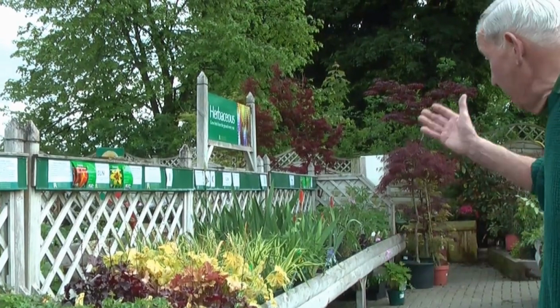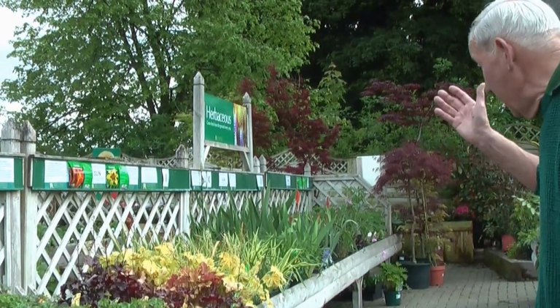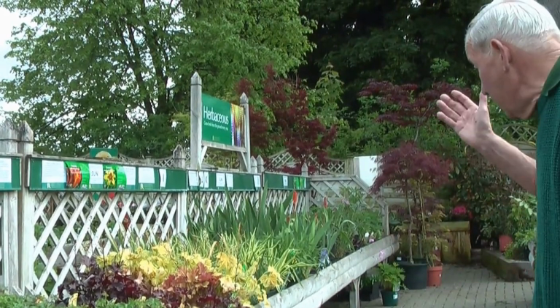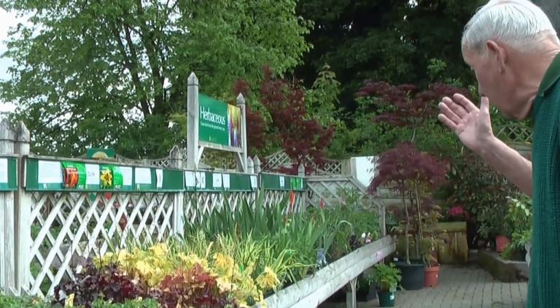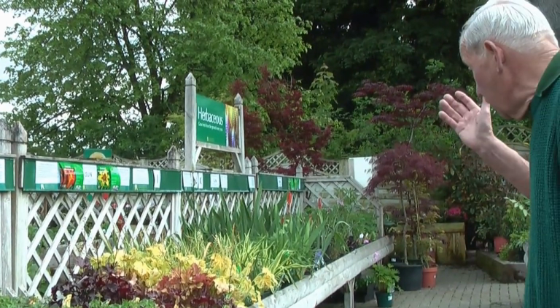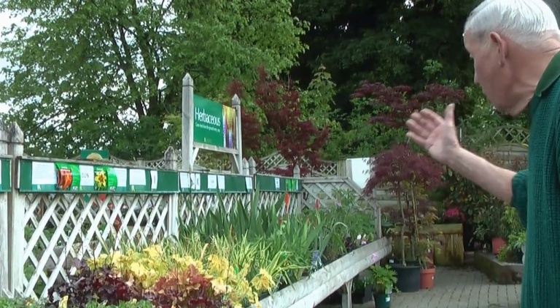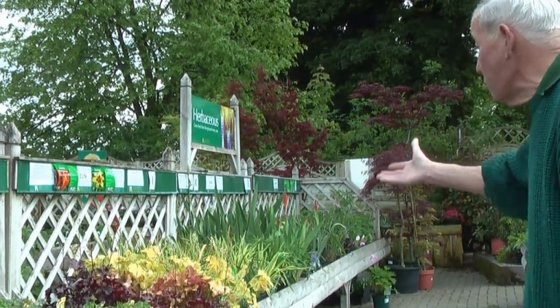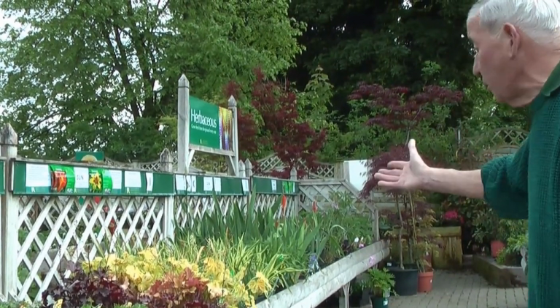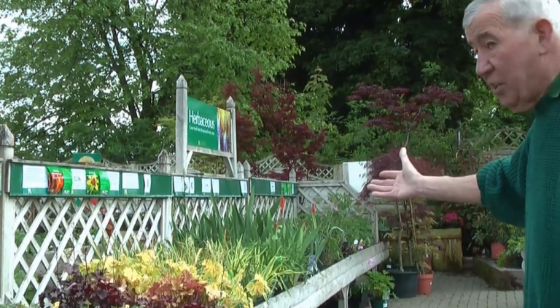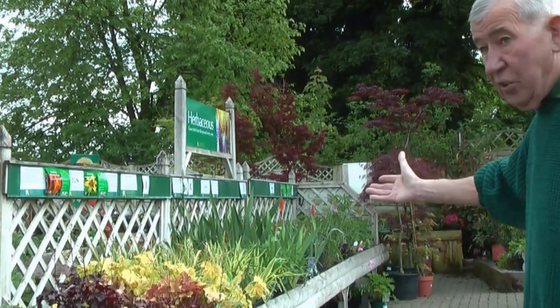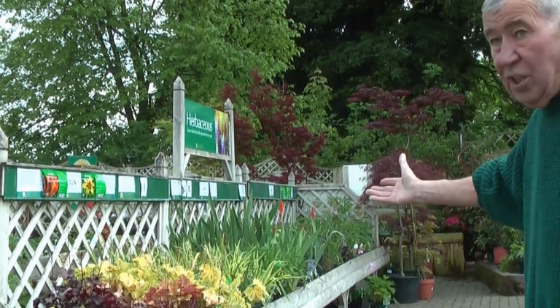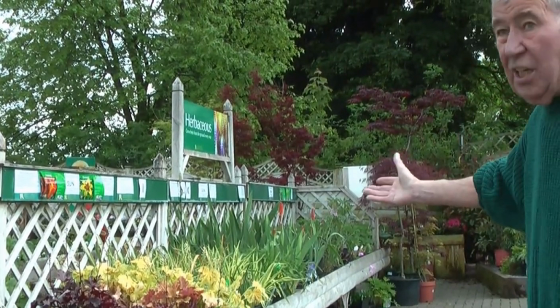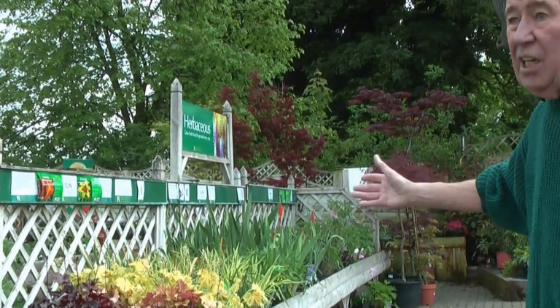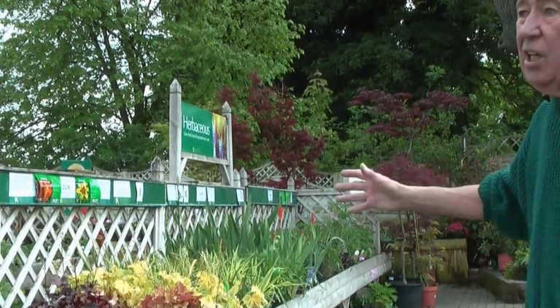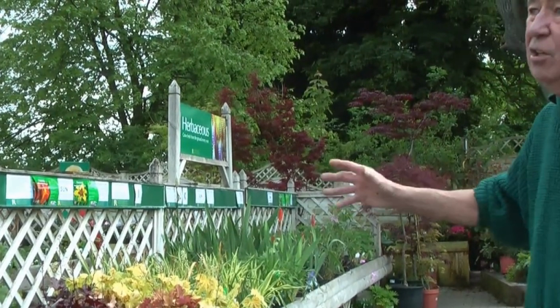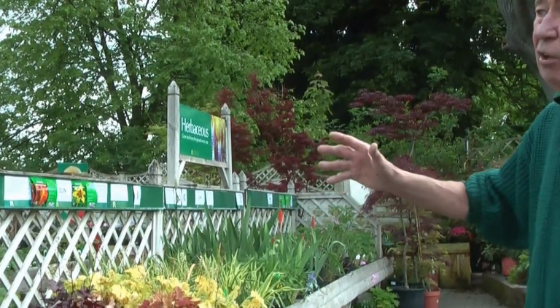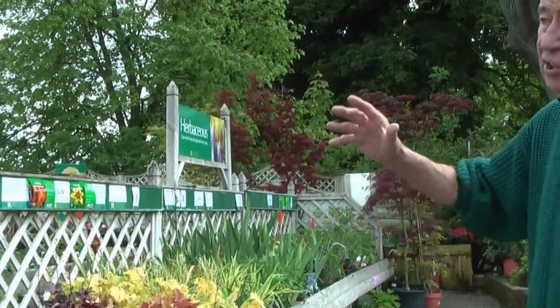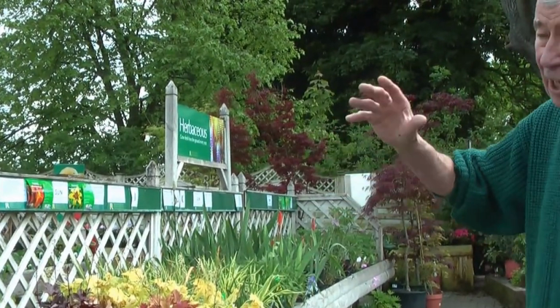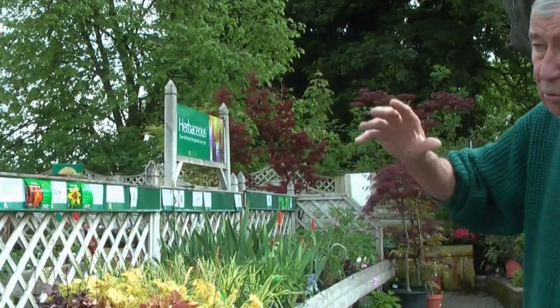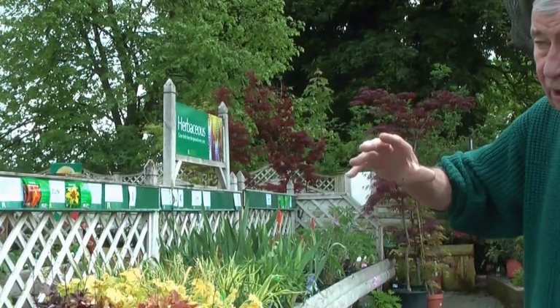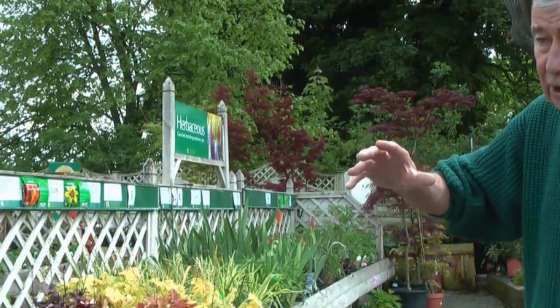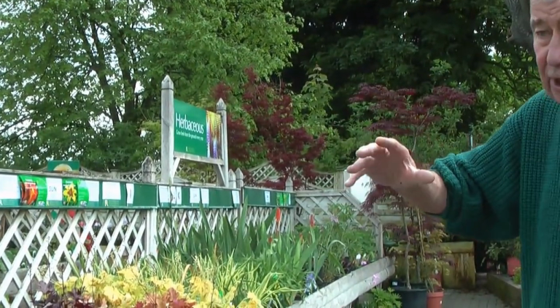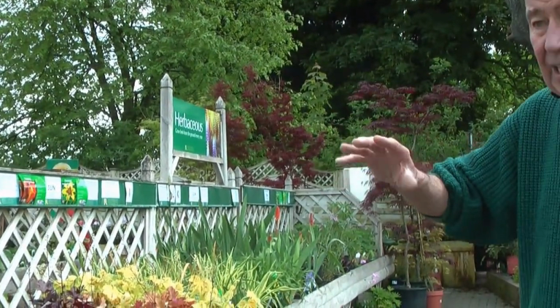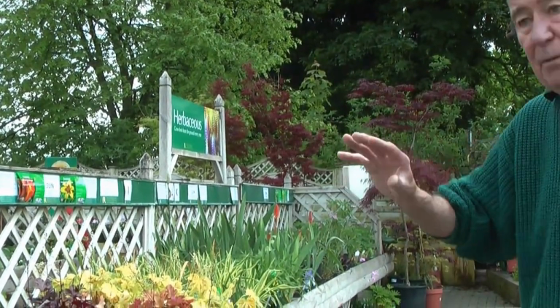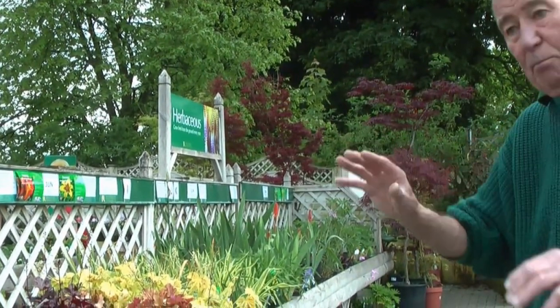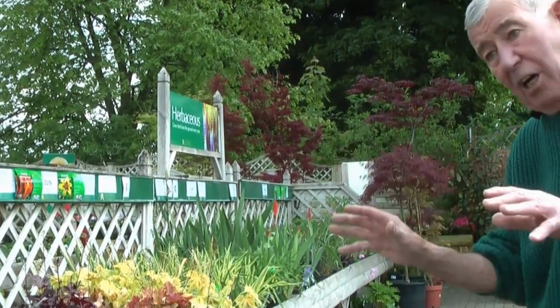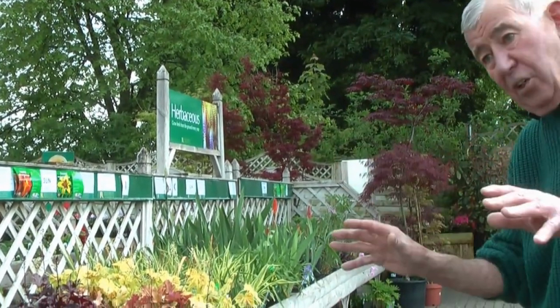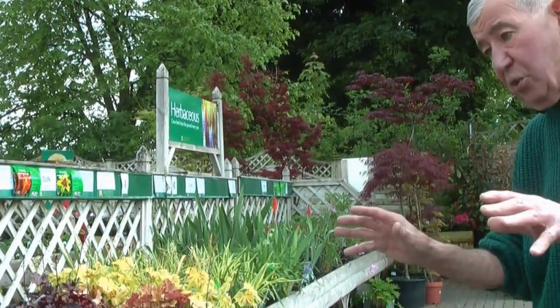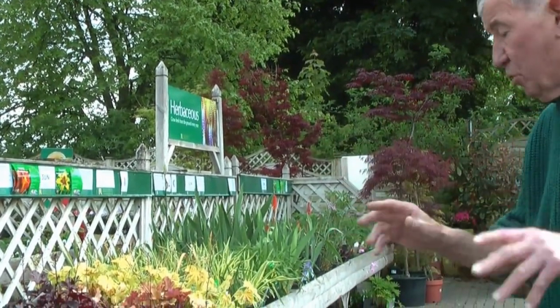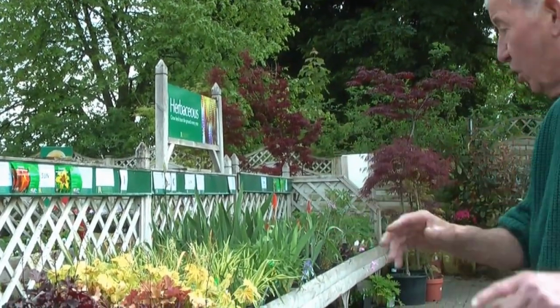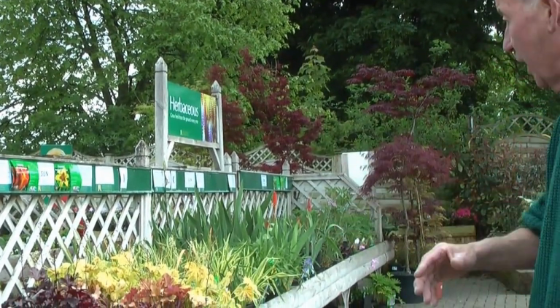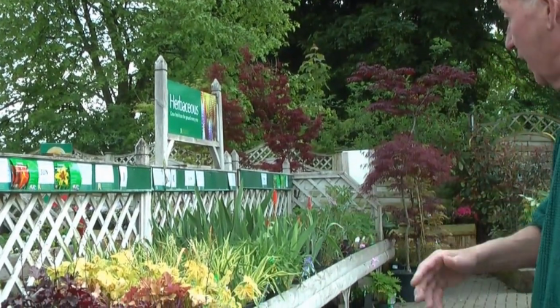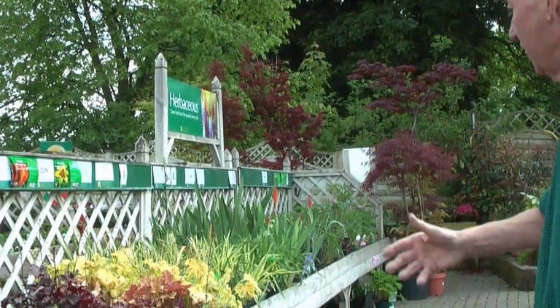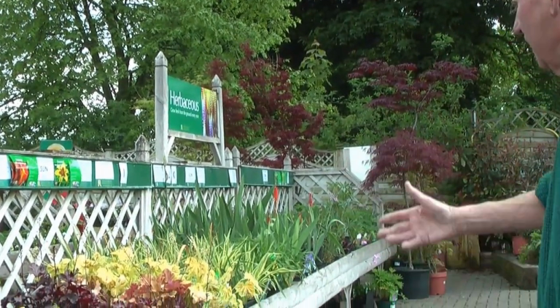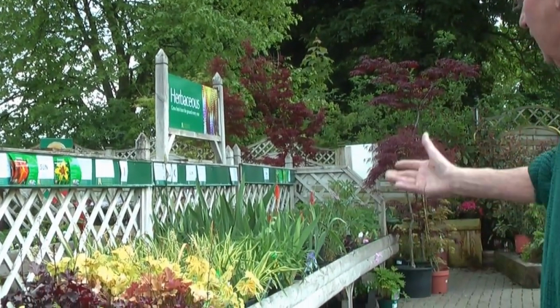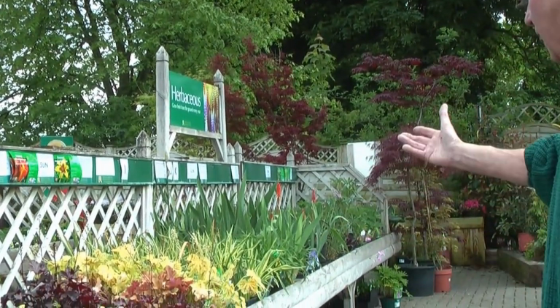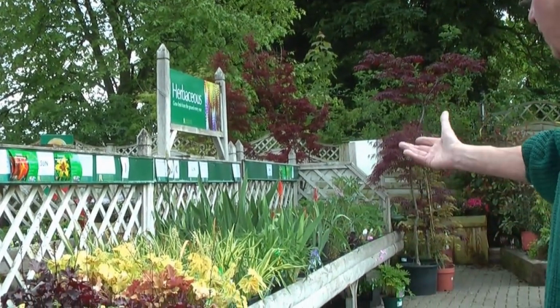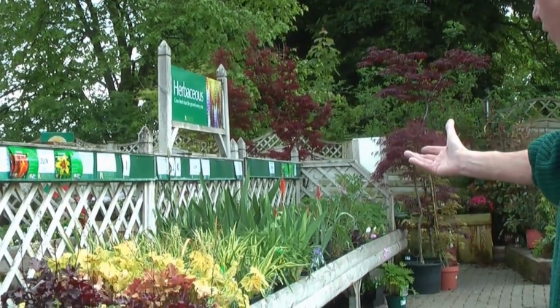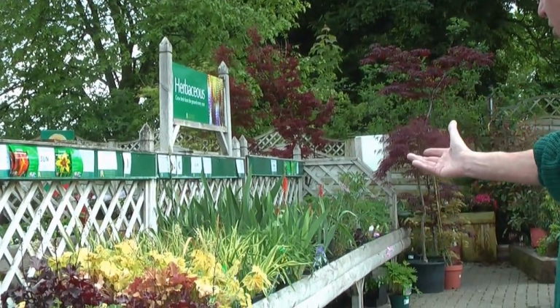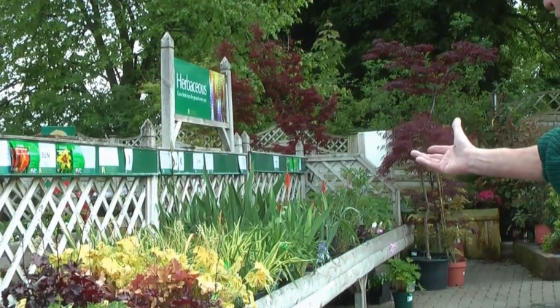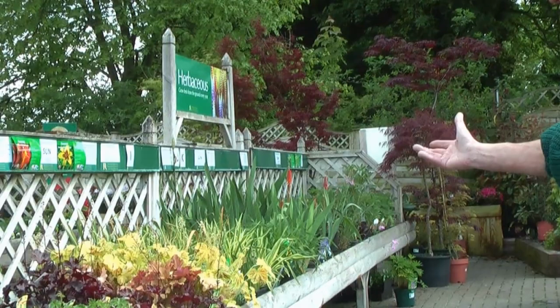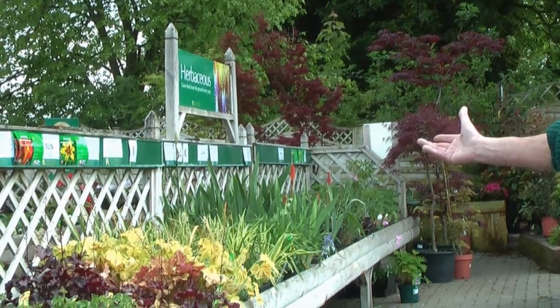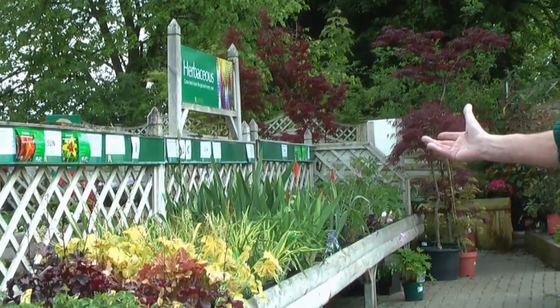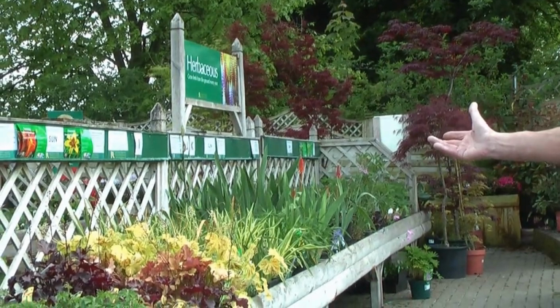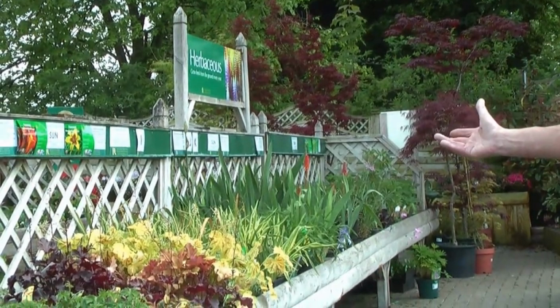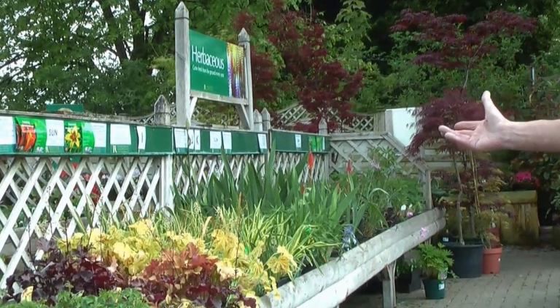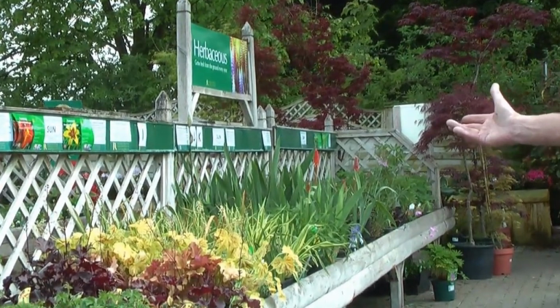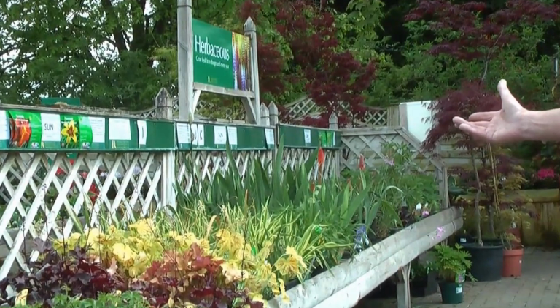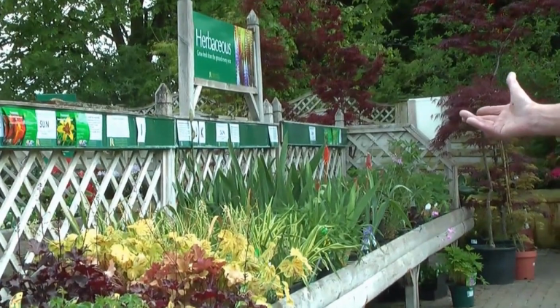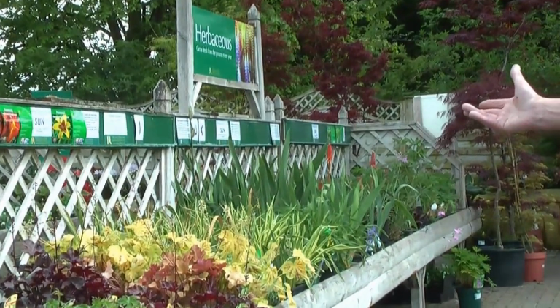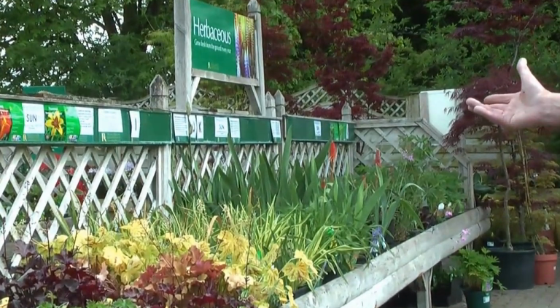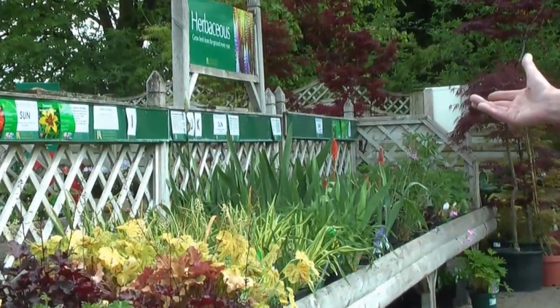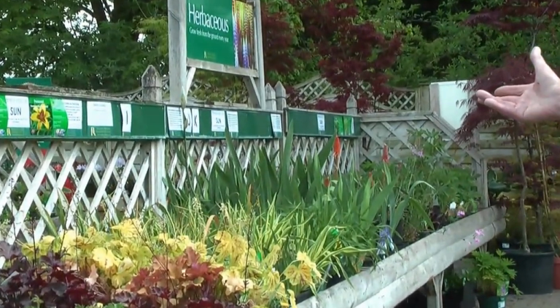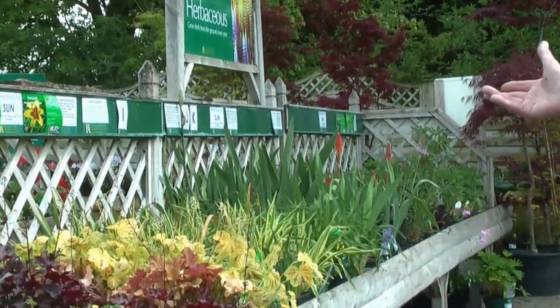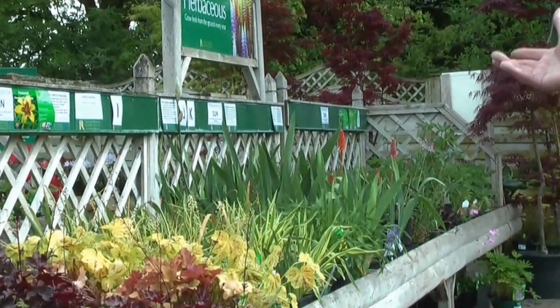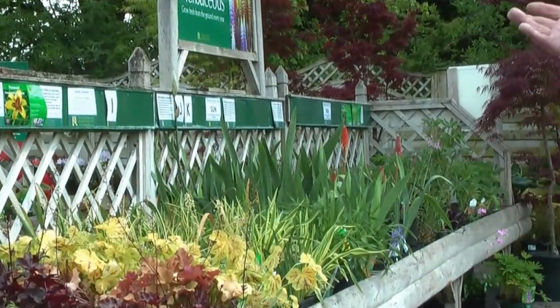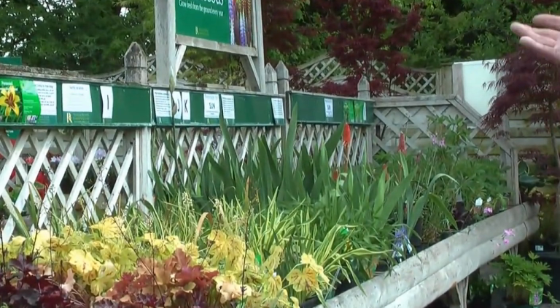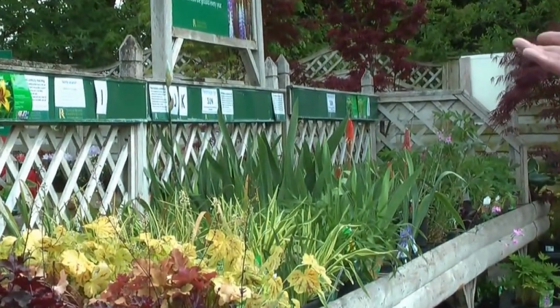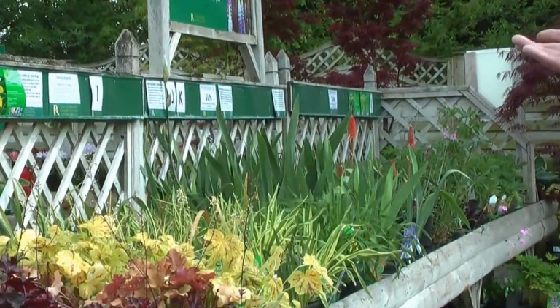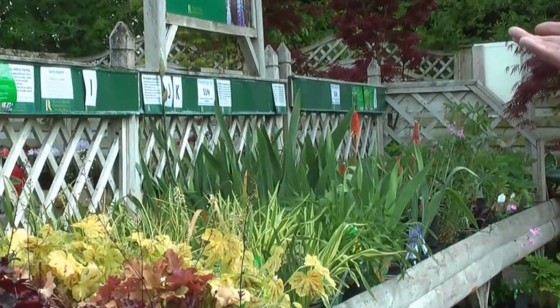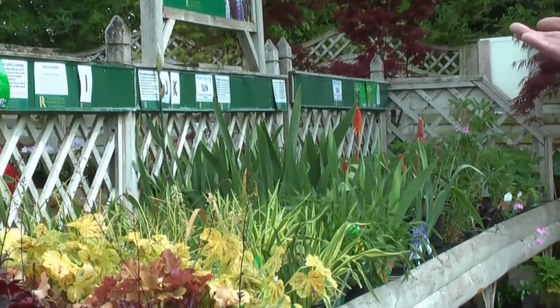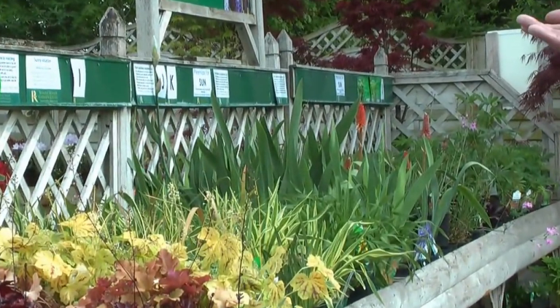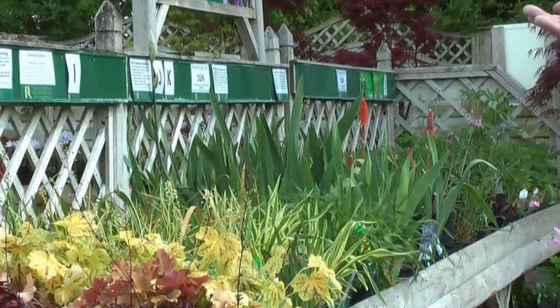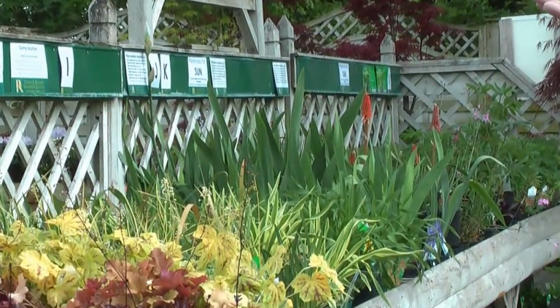And then the heucheras — not total shade, partial shade. Look at the wonderful array of colours just in the leaves.